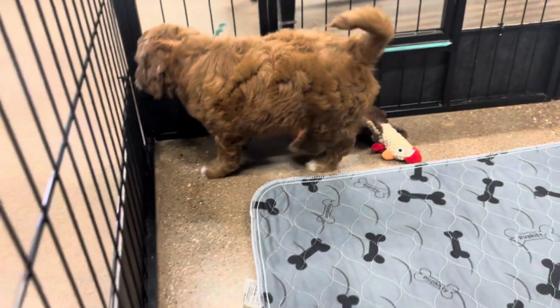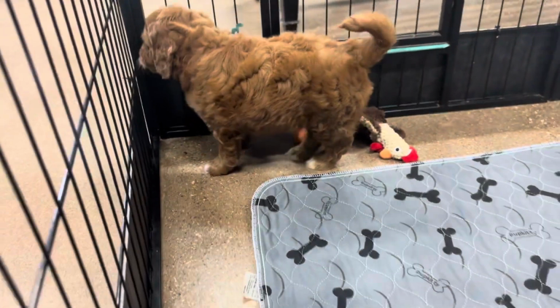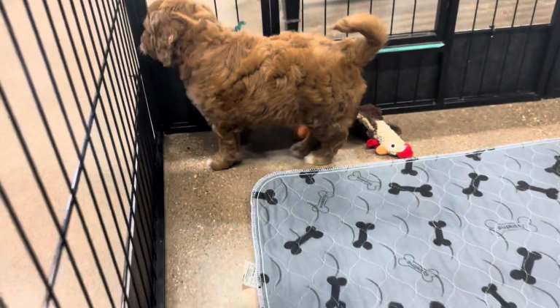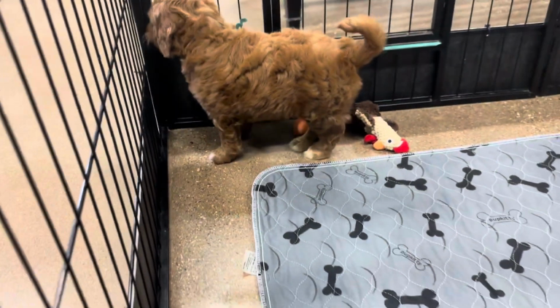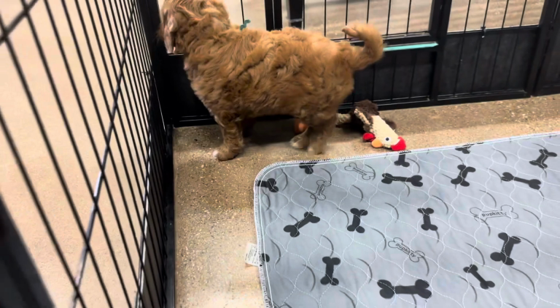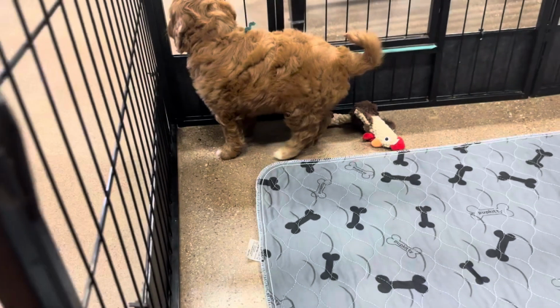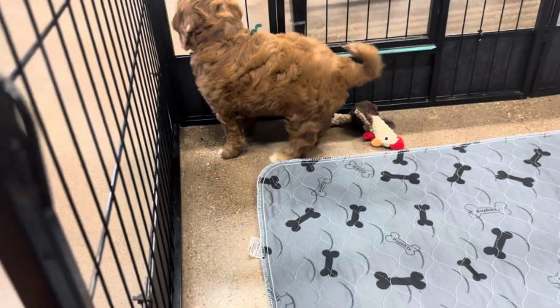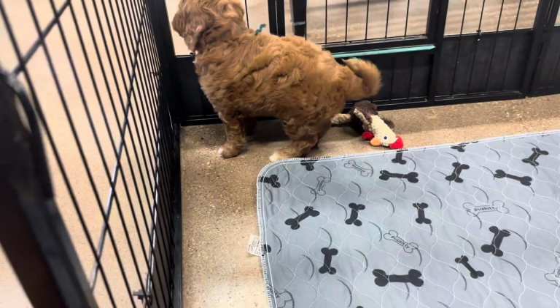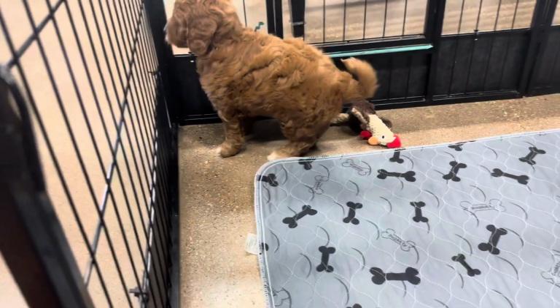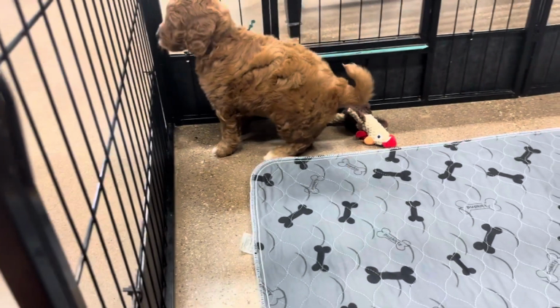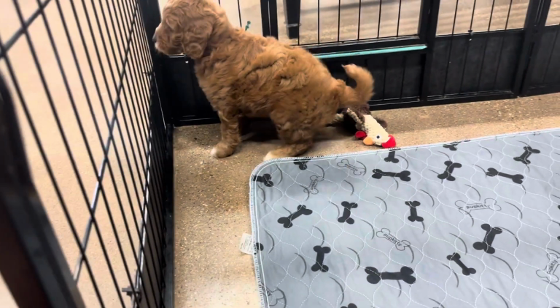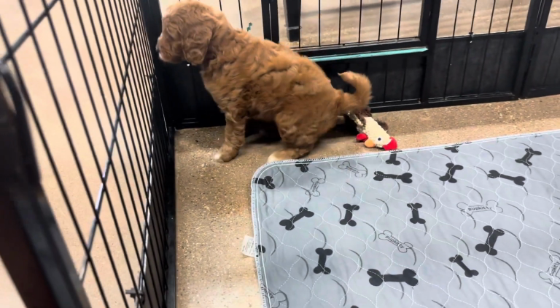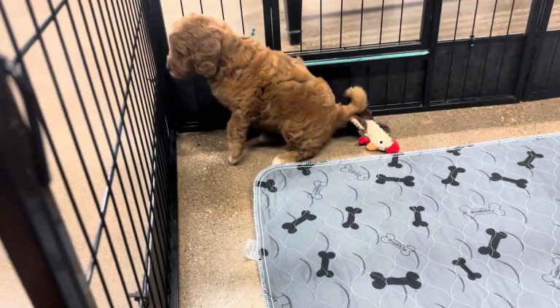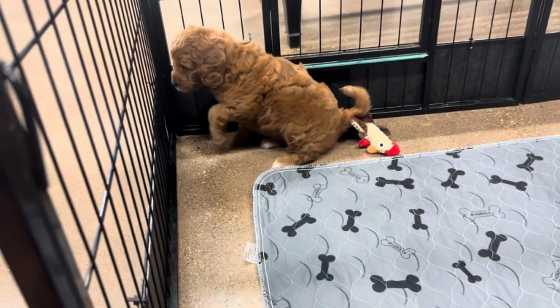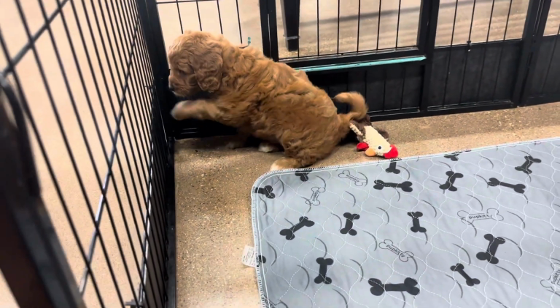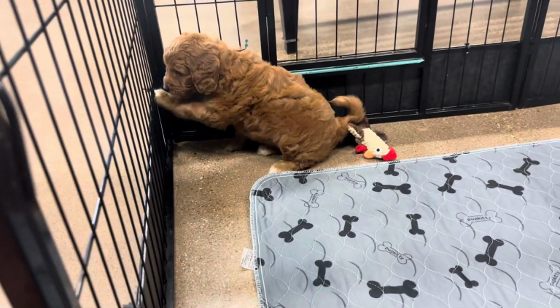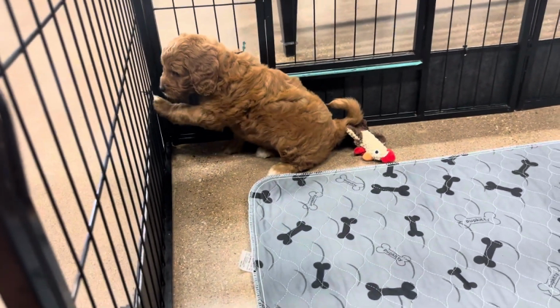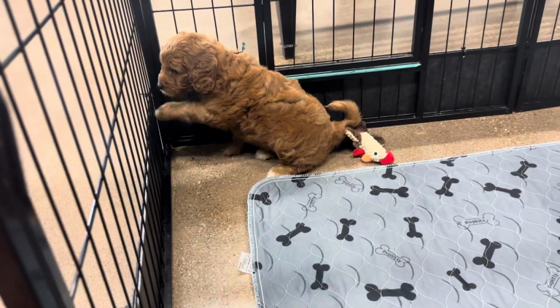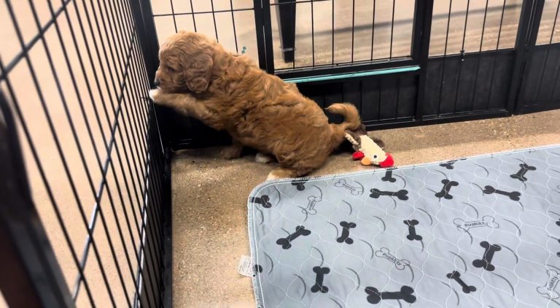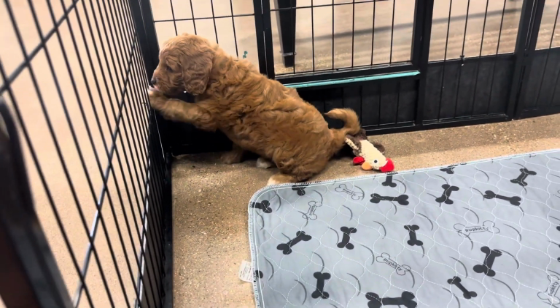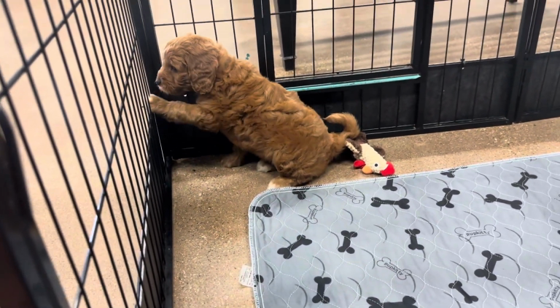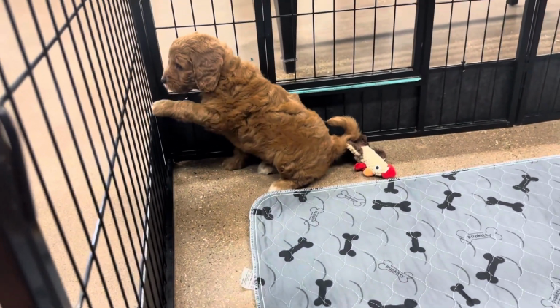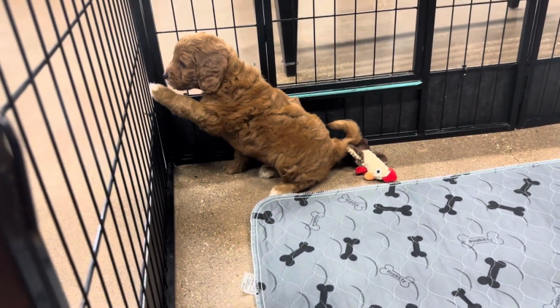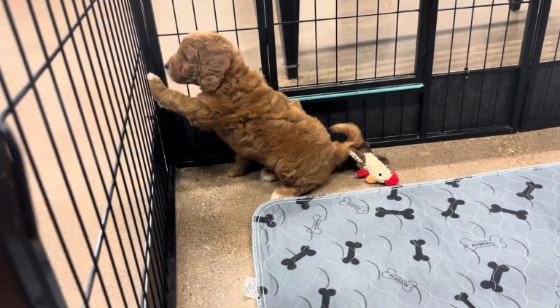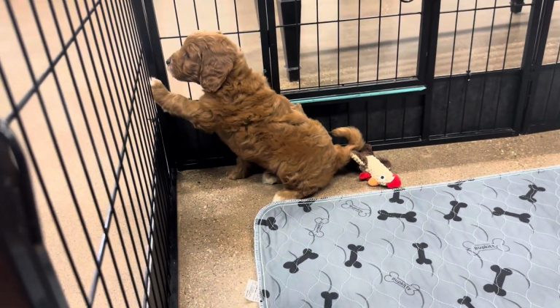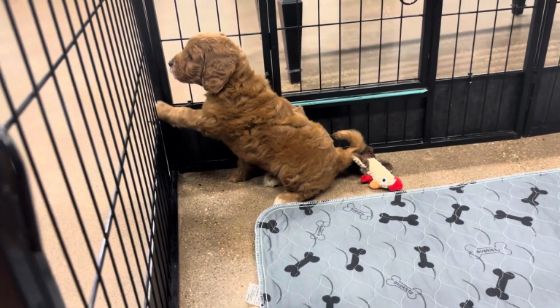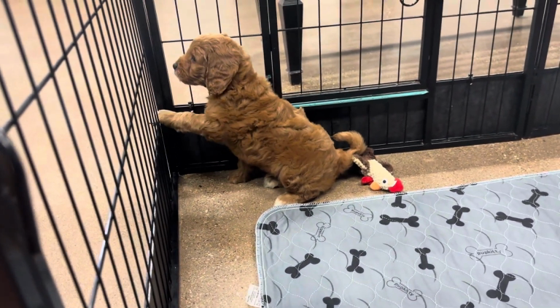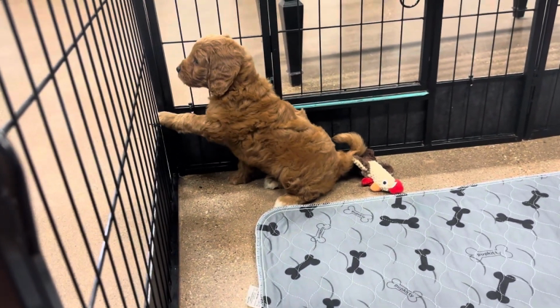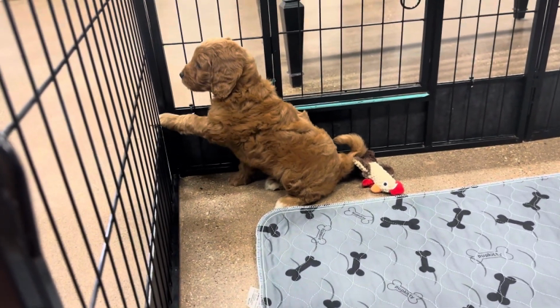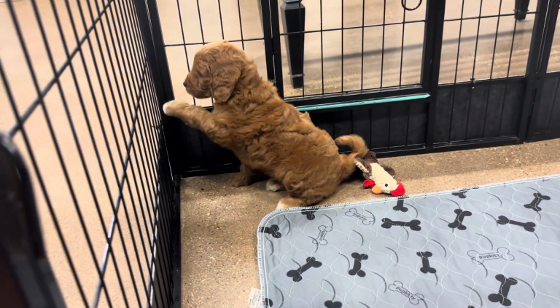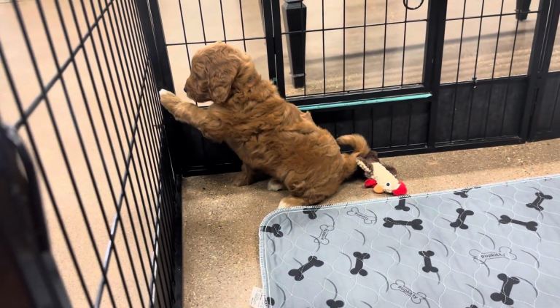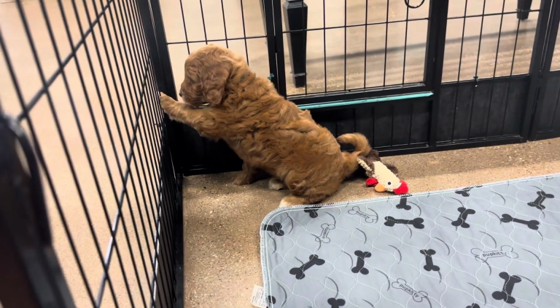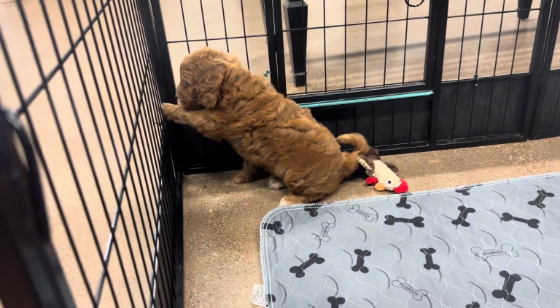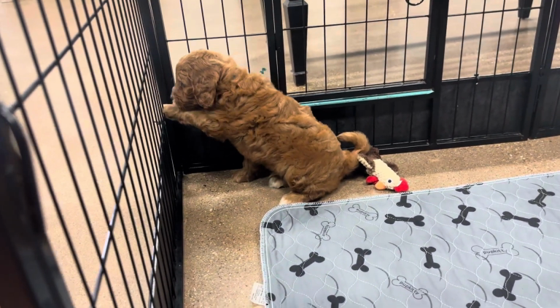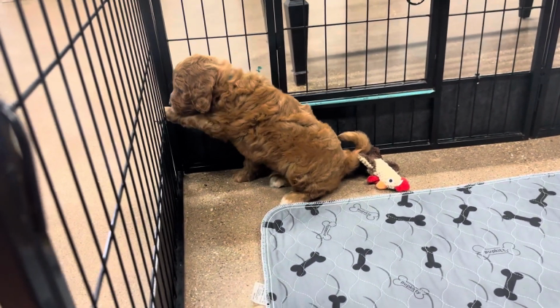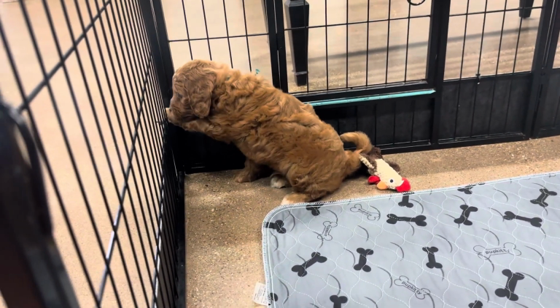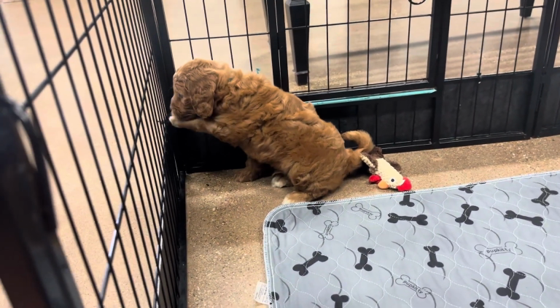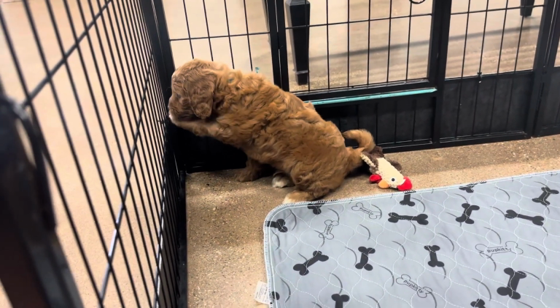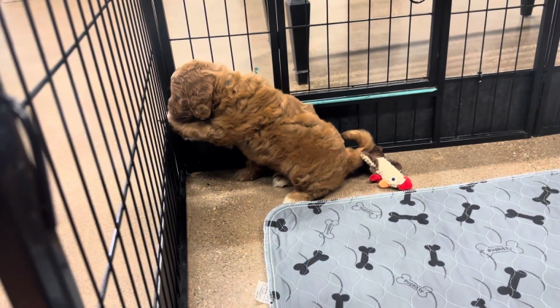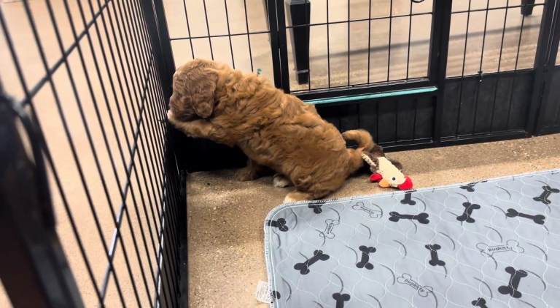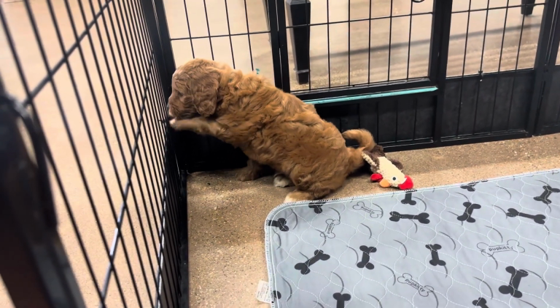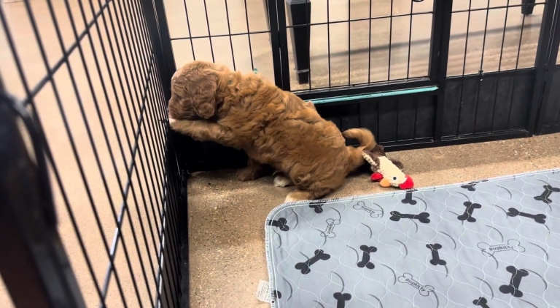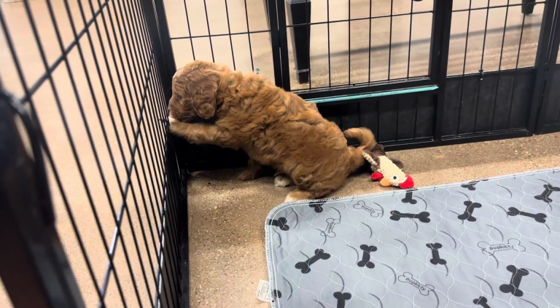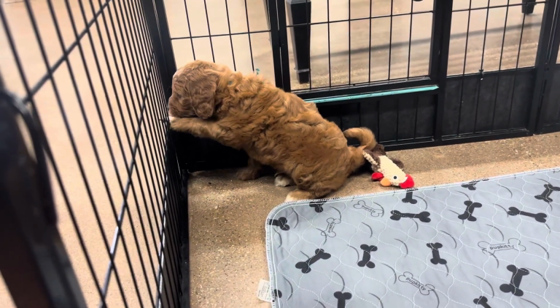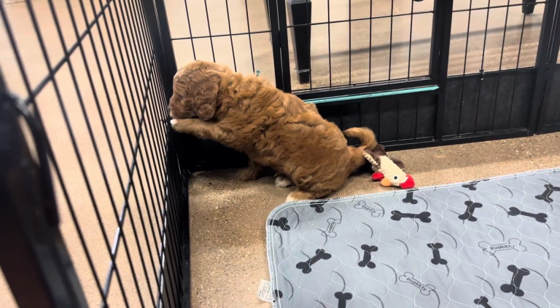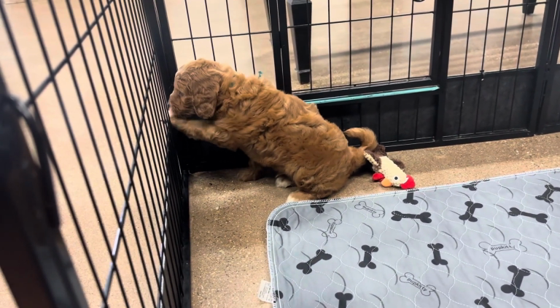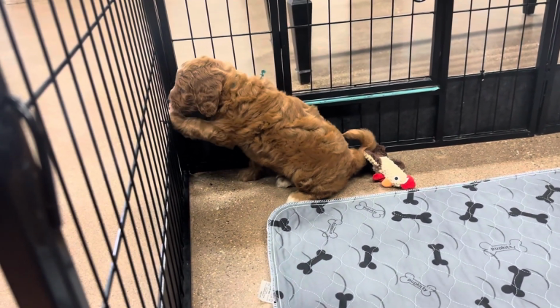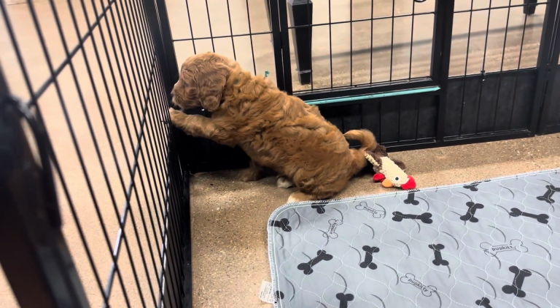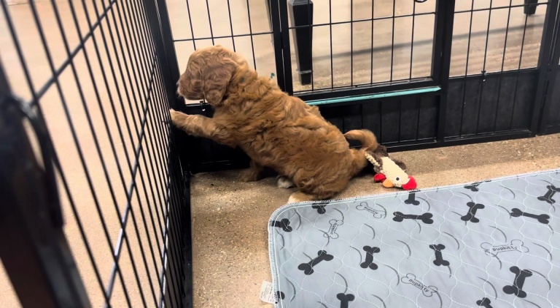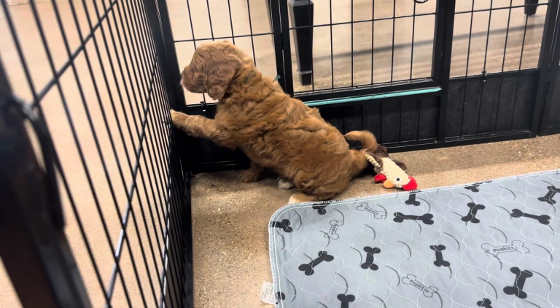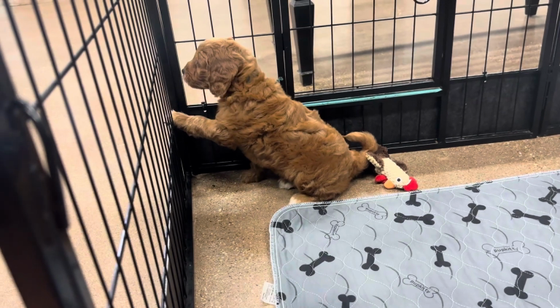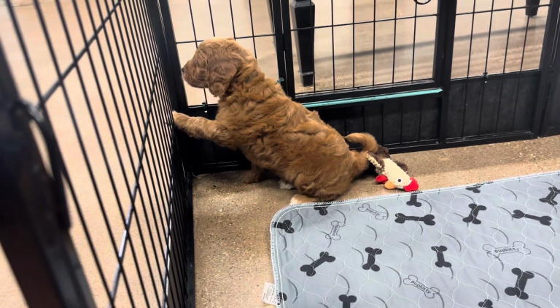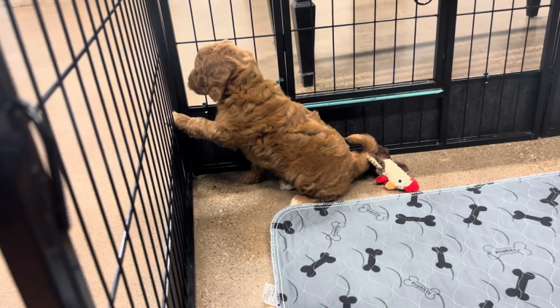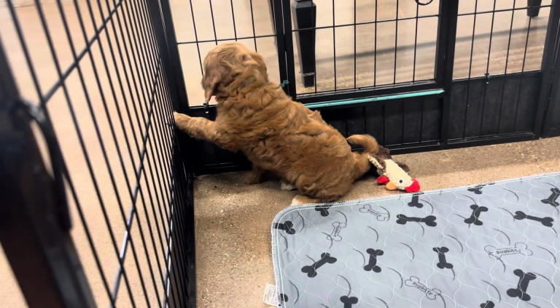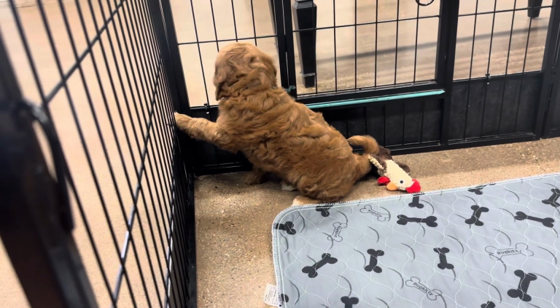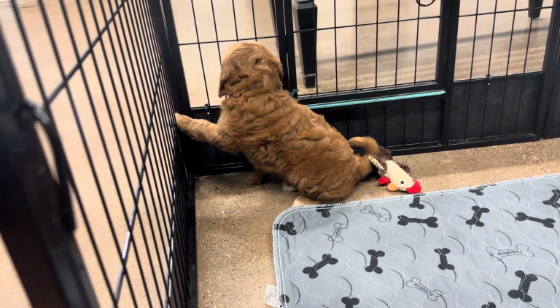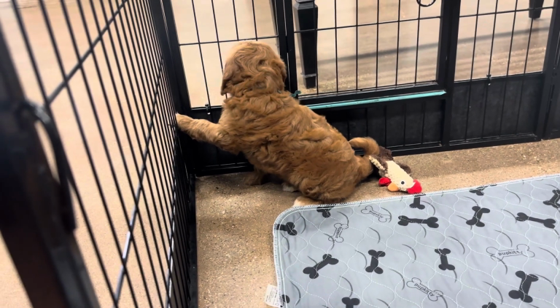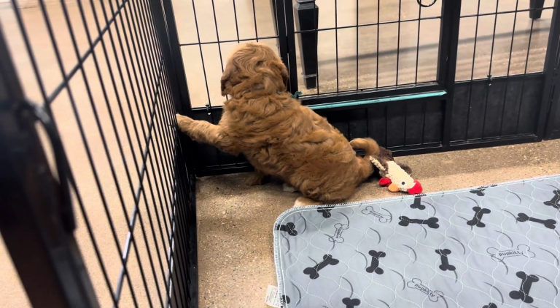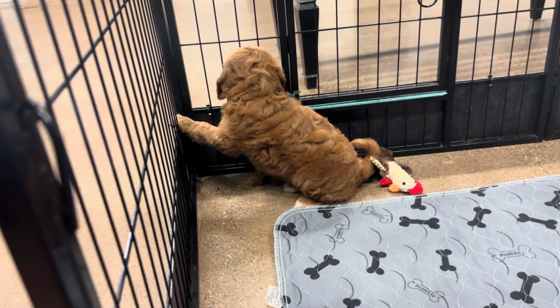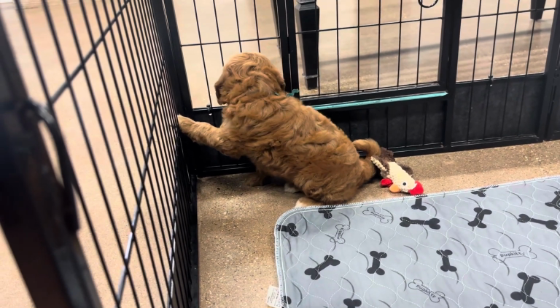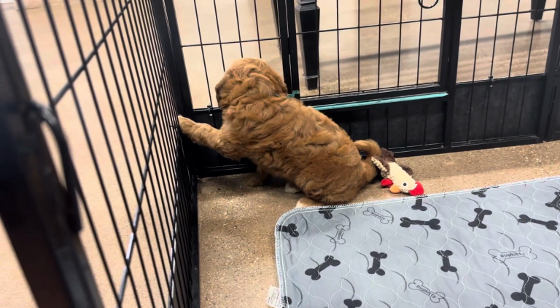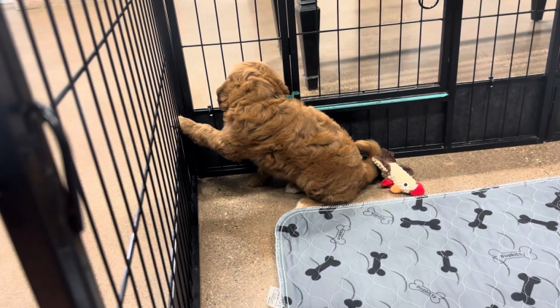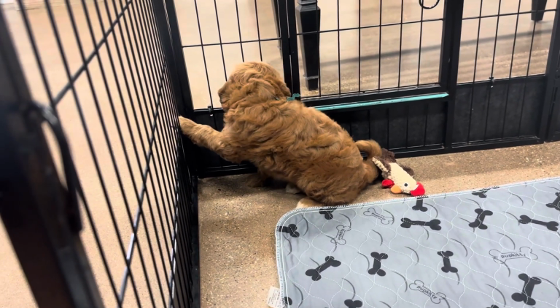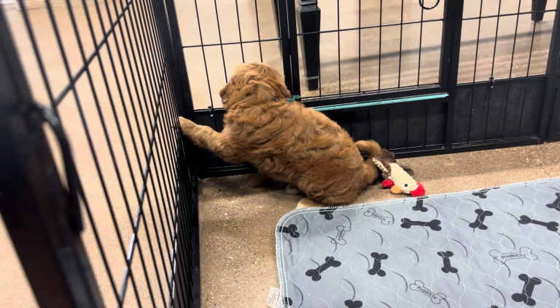He is a medium, an average medium size. I expect him to be around 40 pounds full grown, maybe 45.